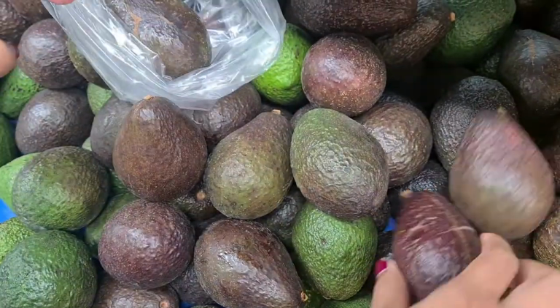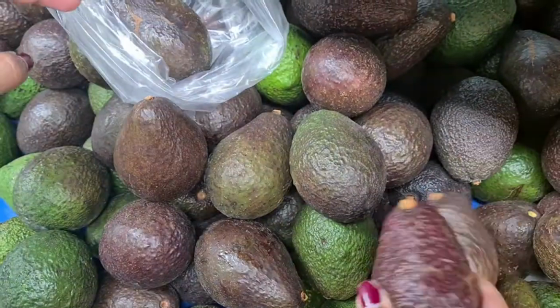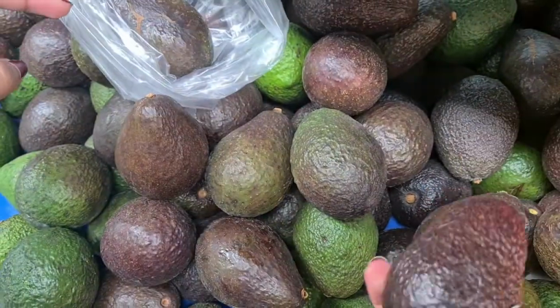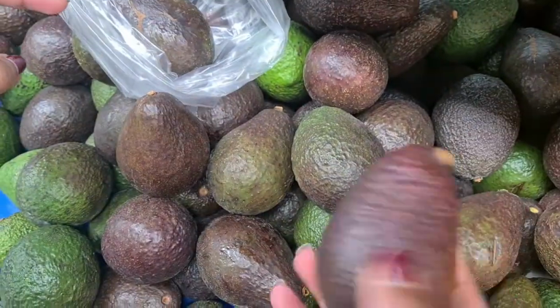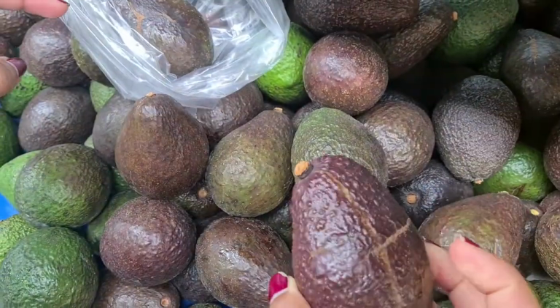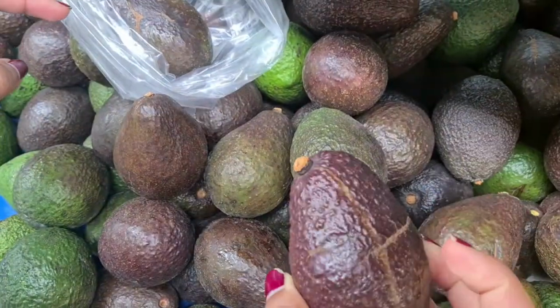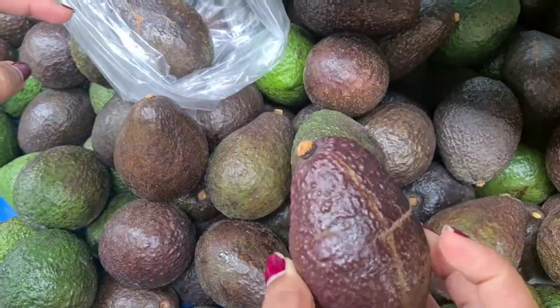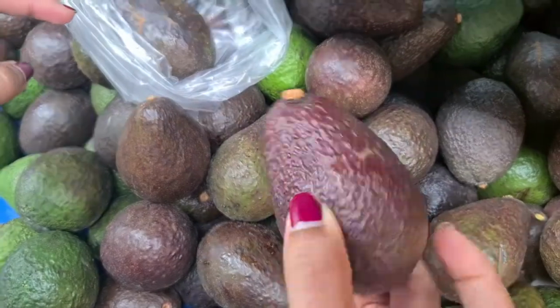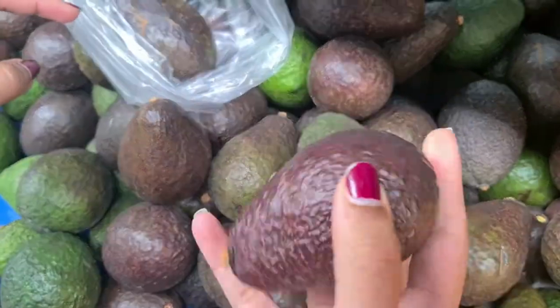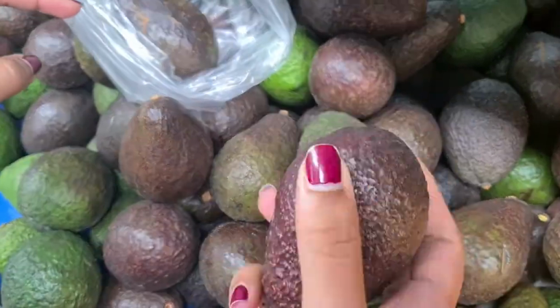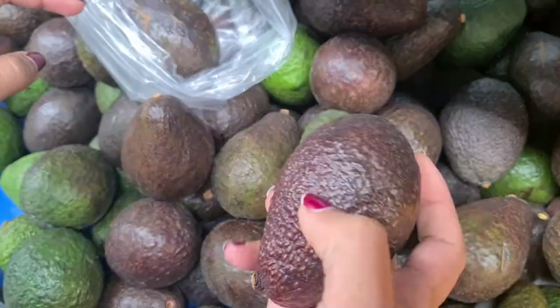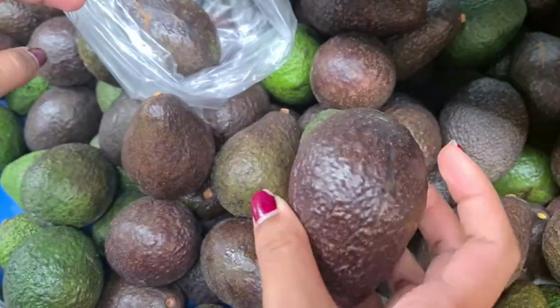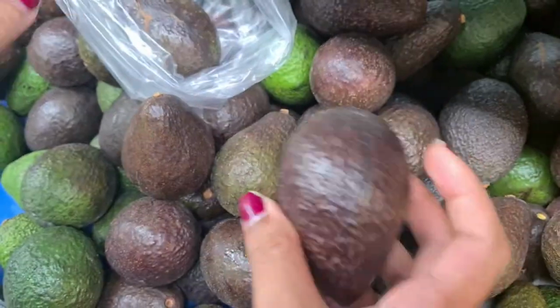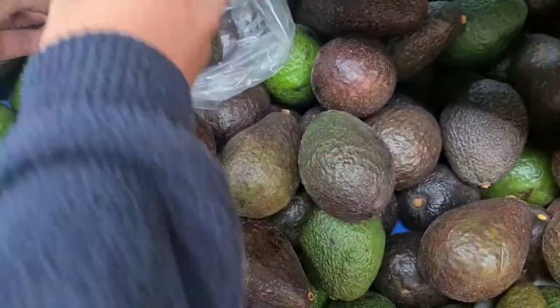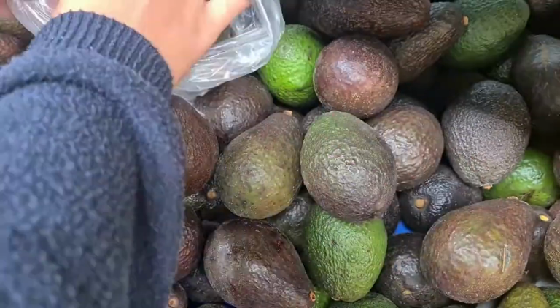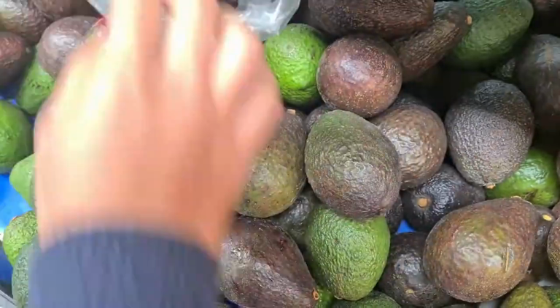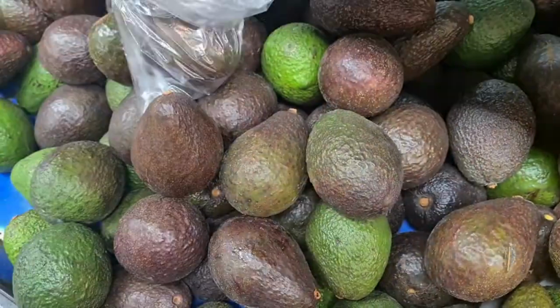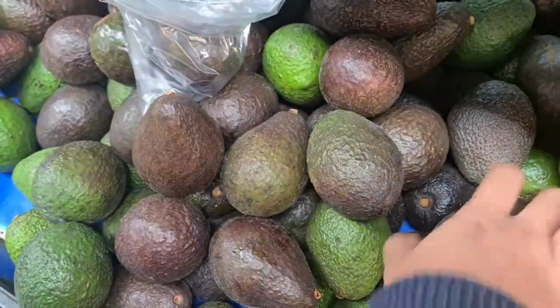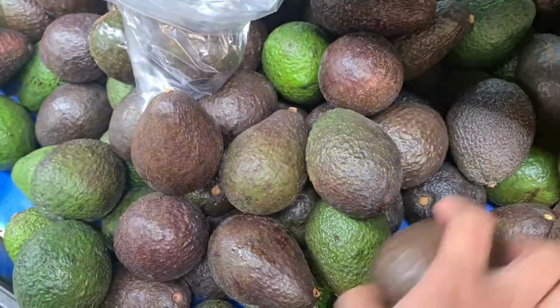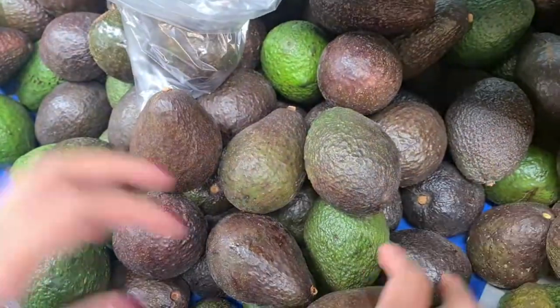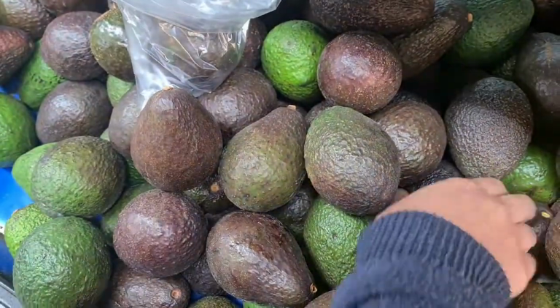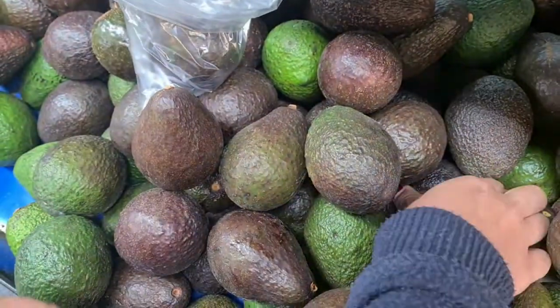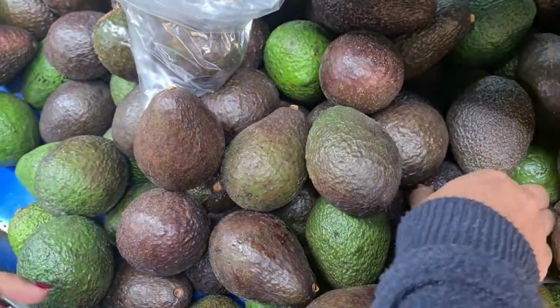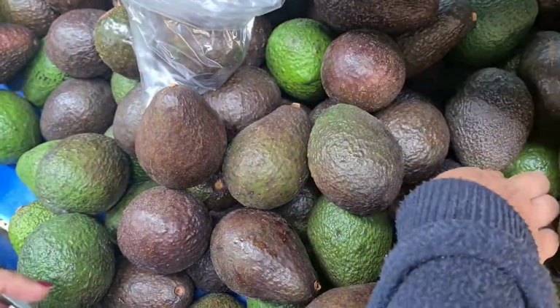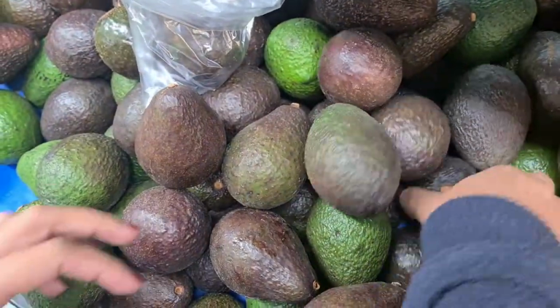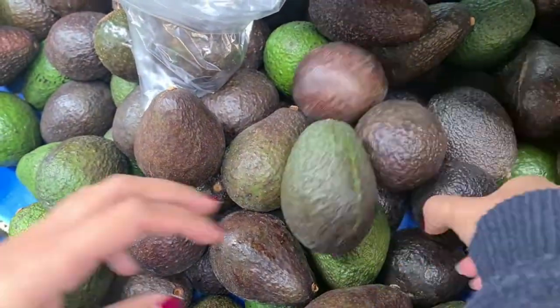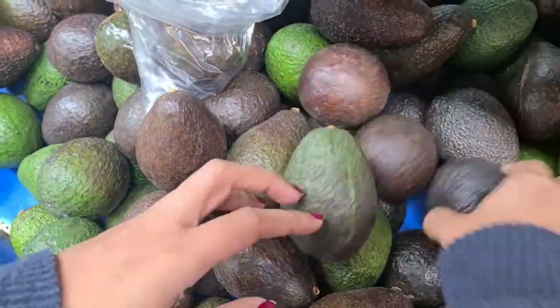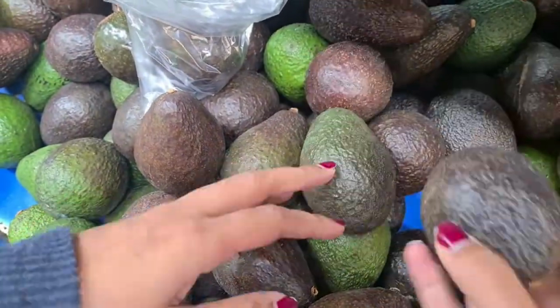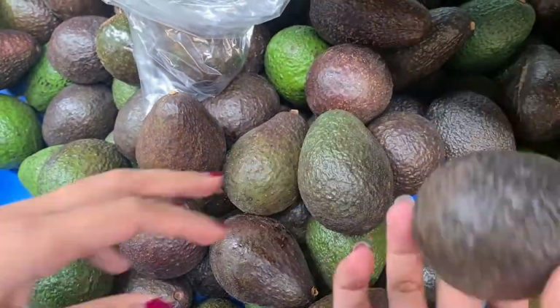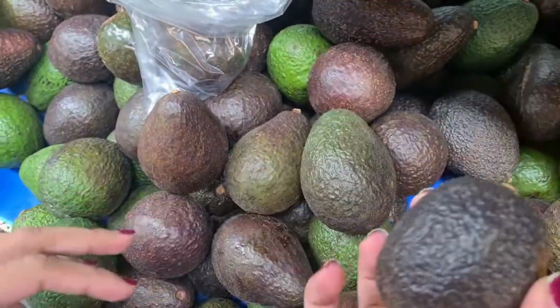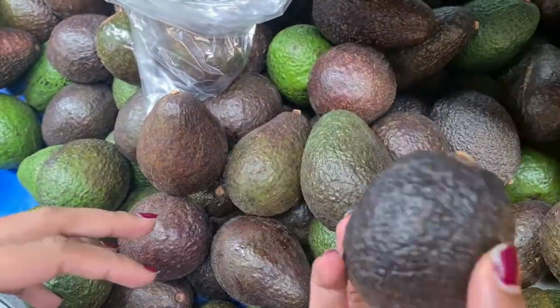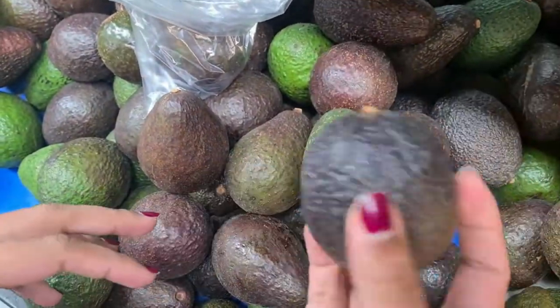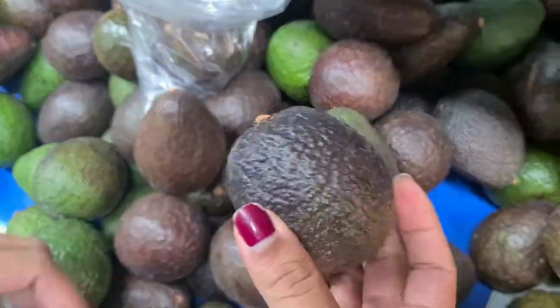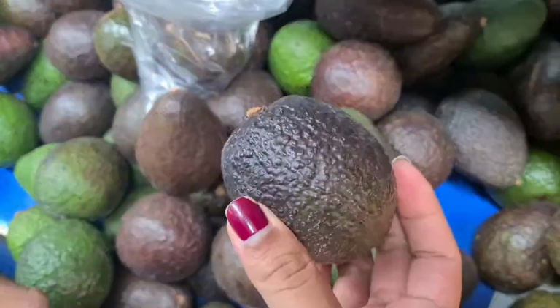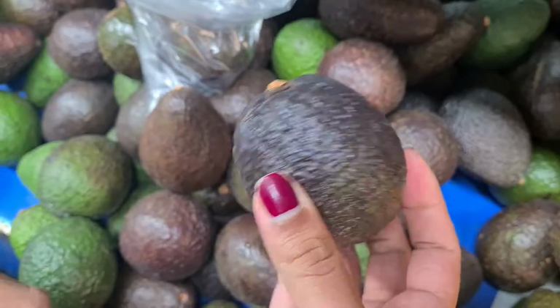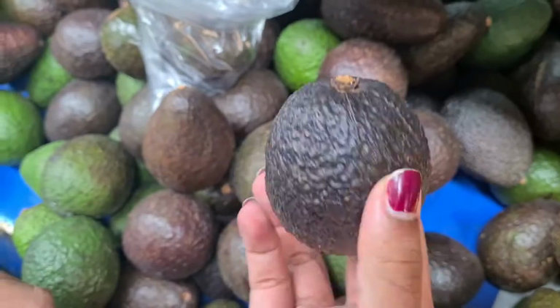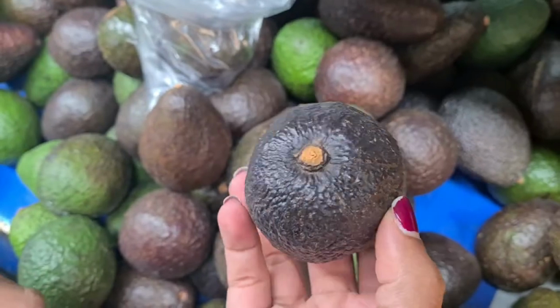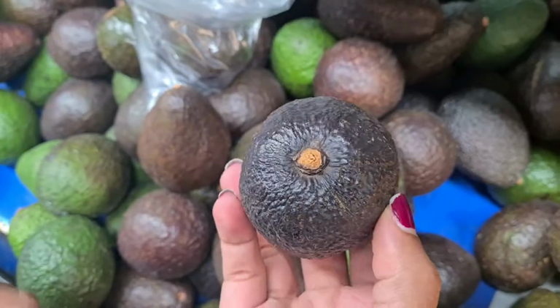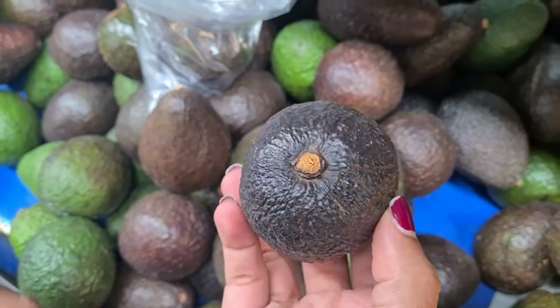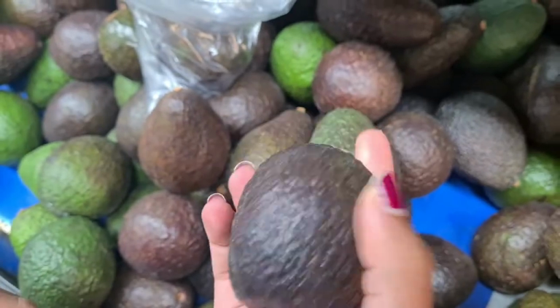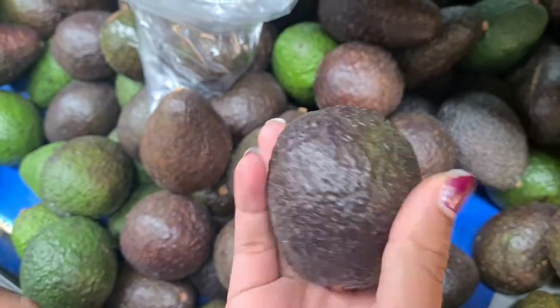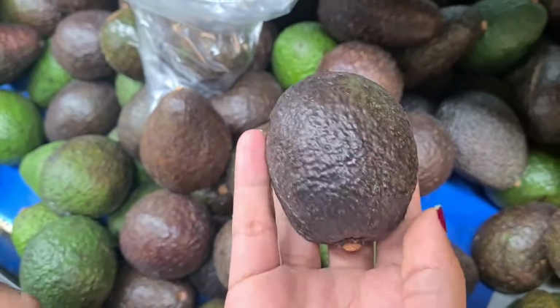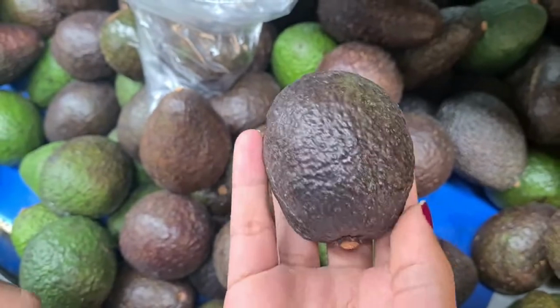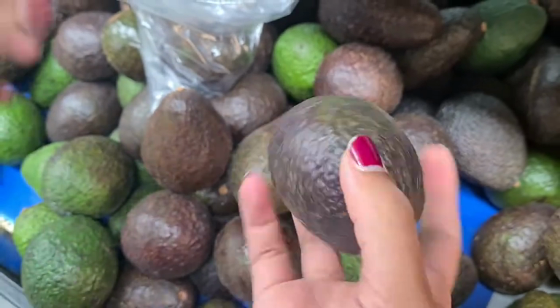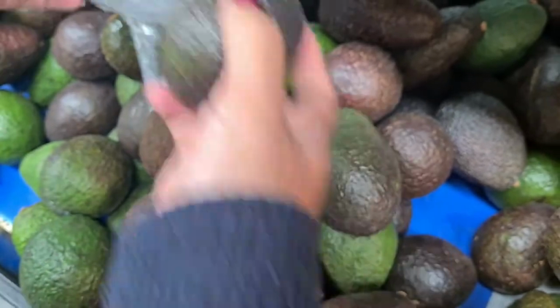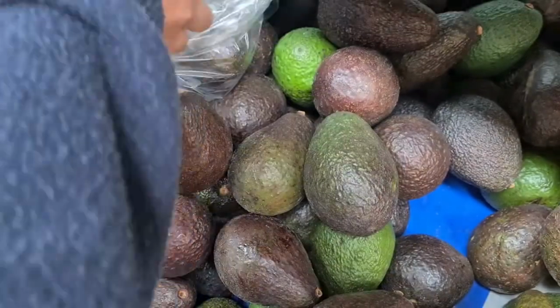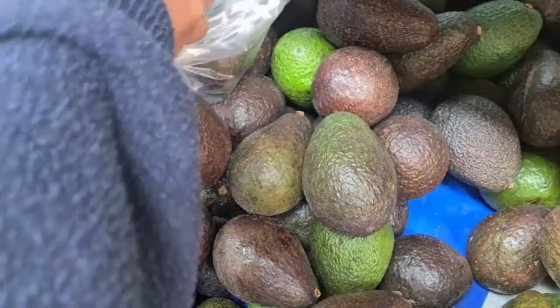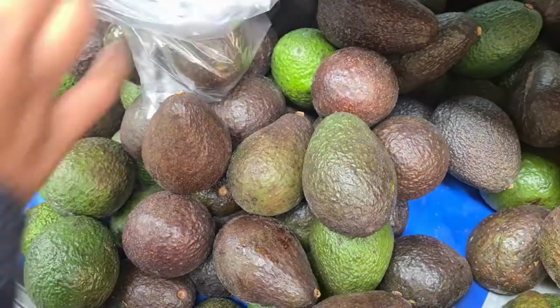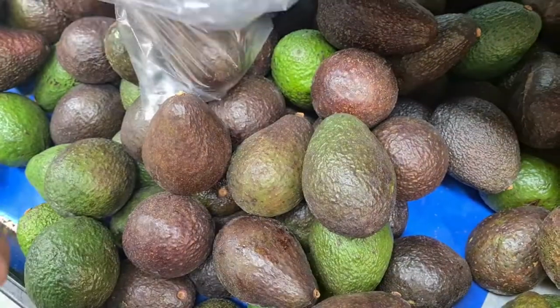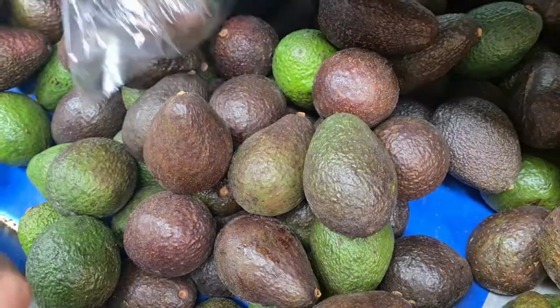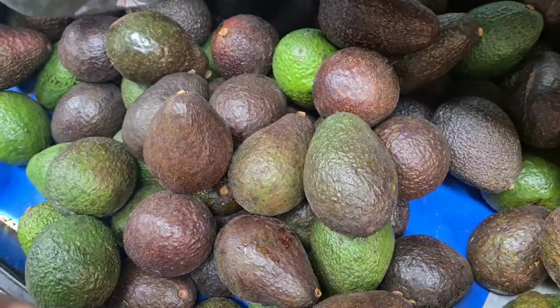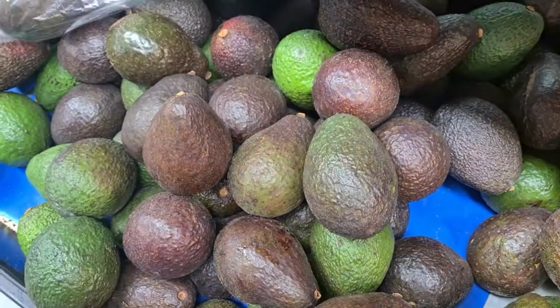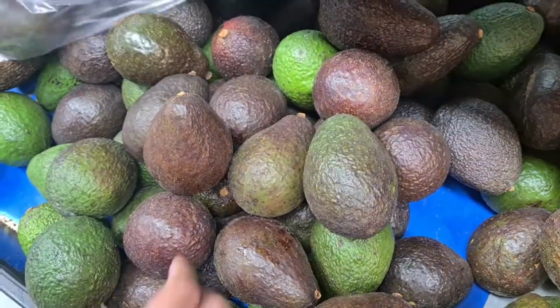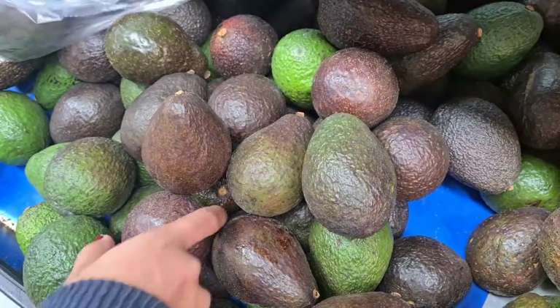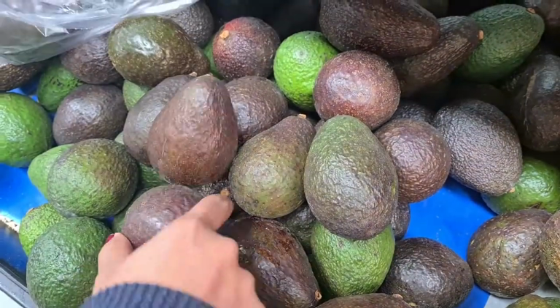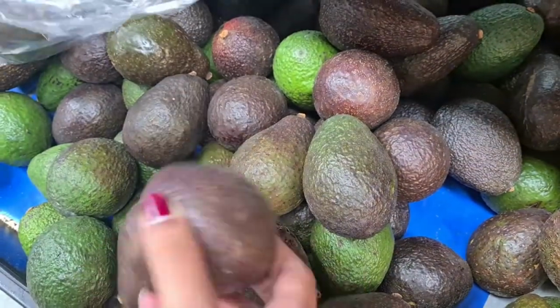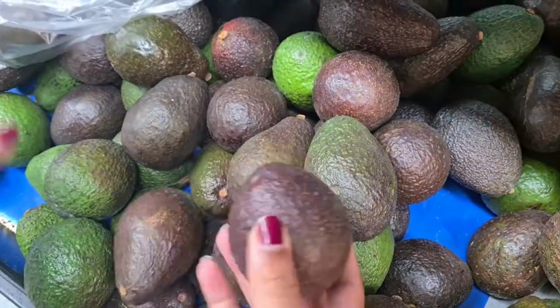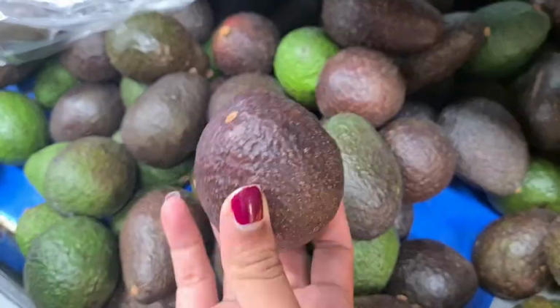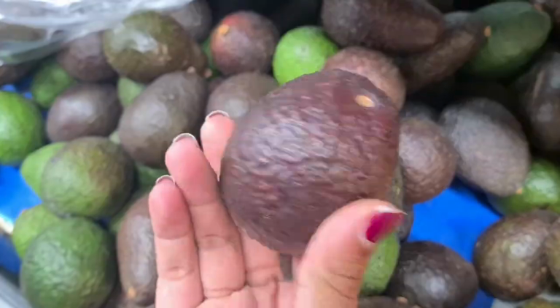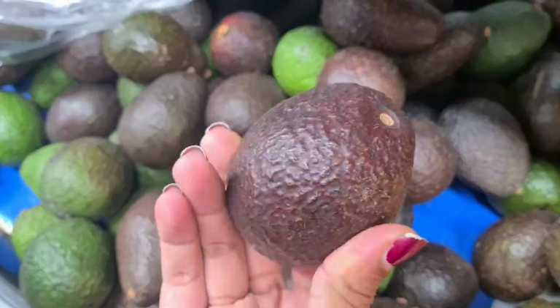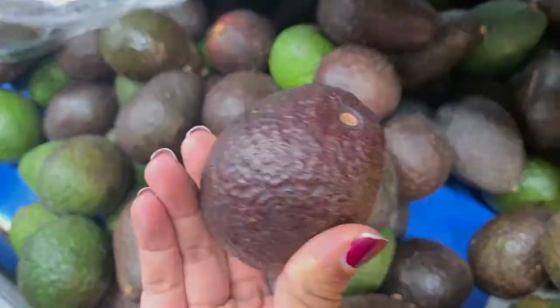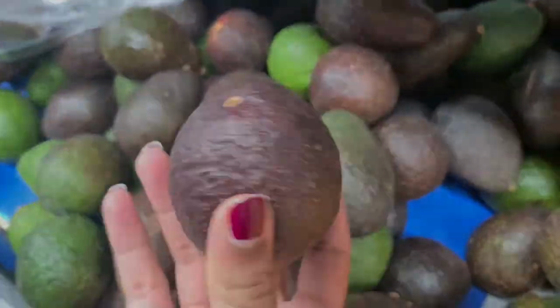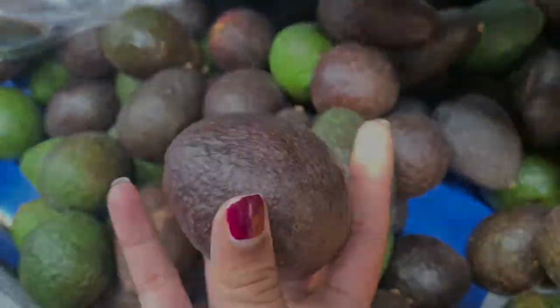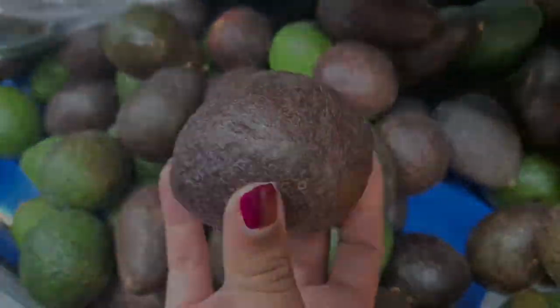We're gonna pick some avocados. They're not too brown, neither are they too green — they're just gonna be ripe and just in between. That rhymes!